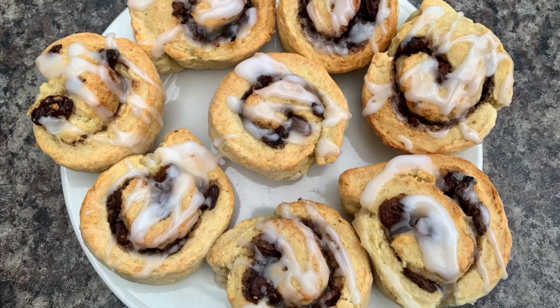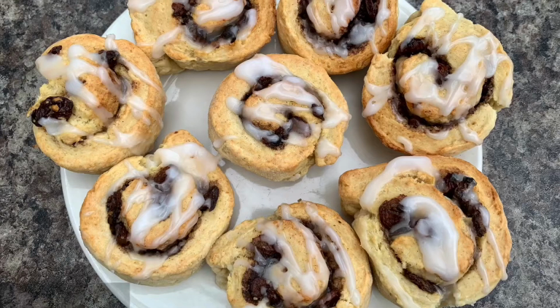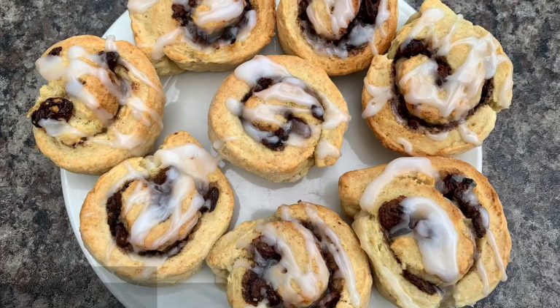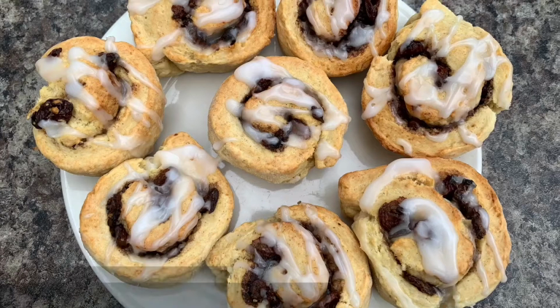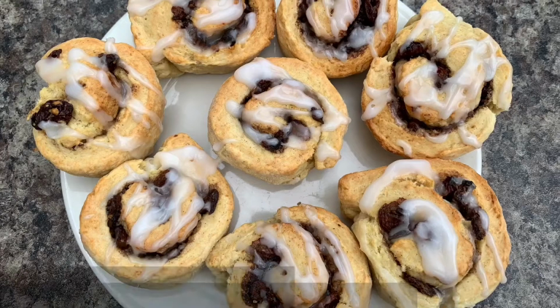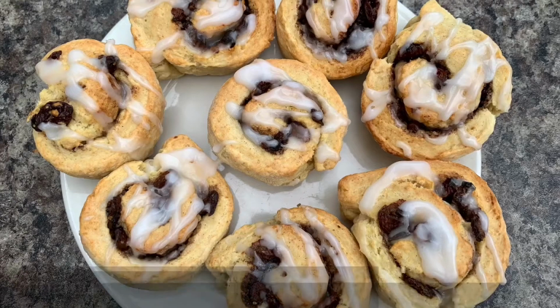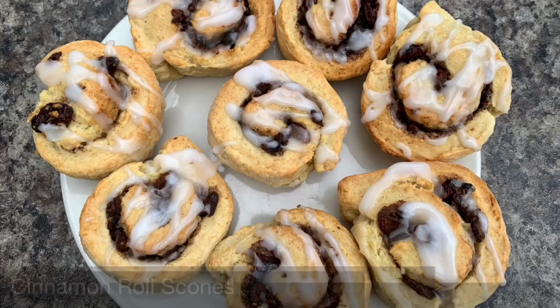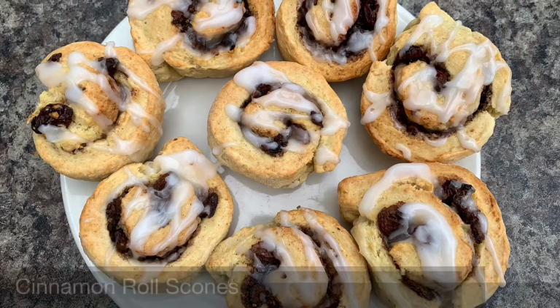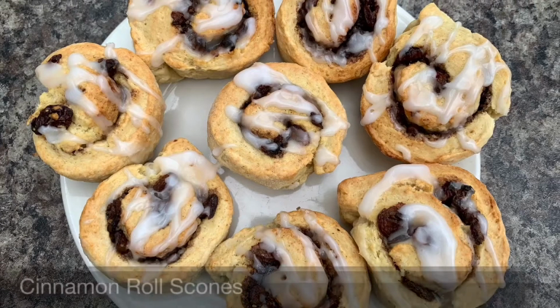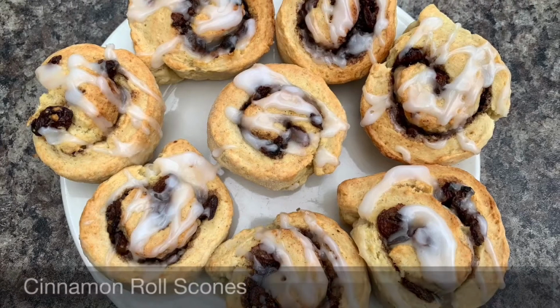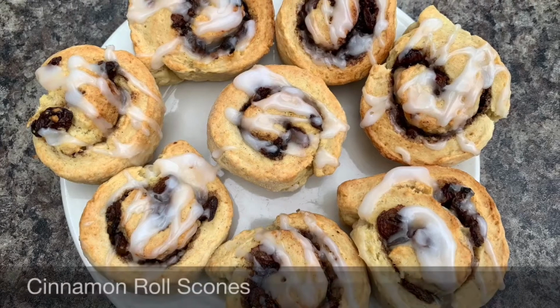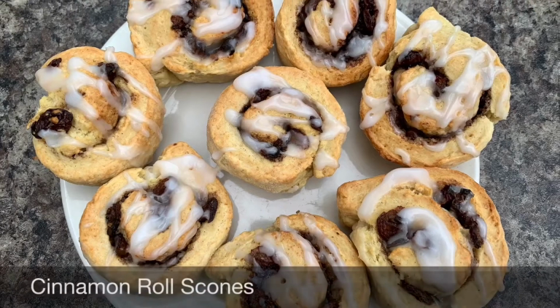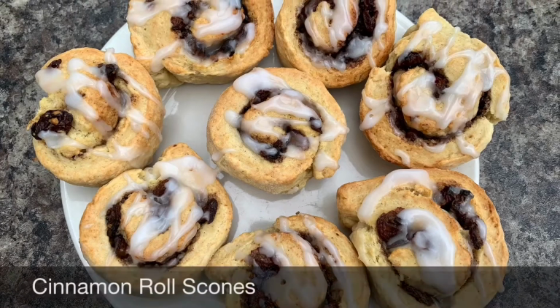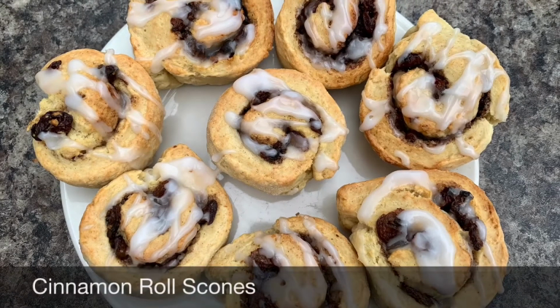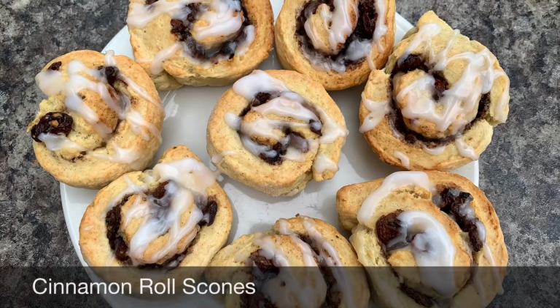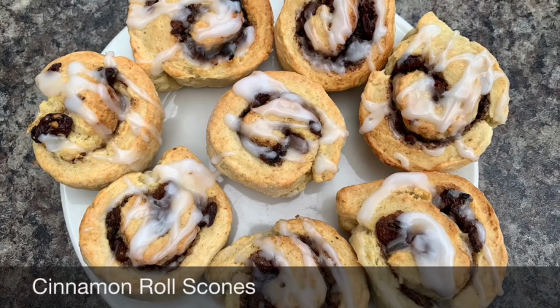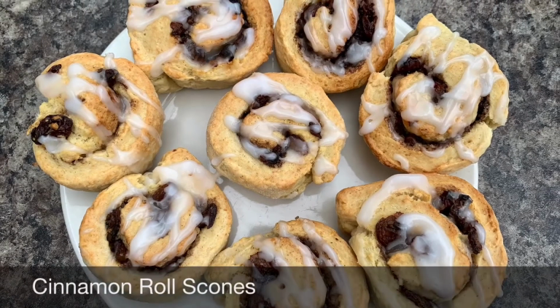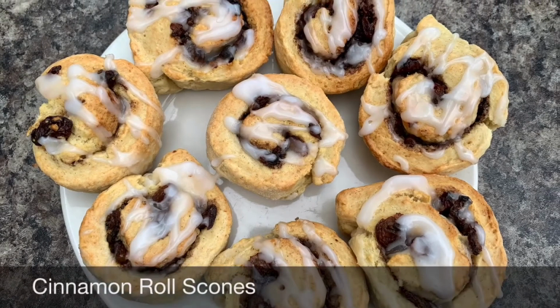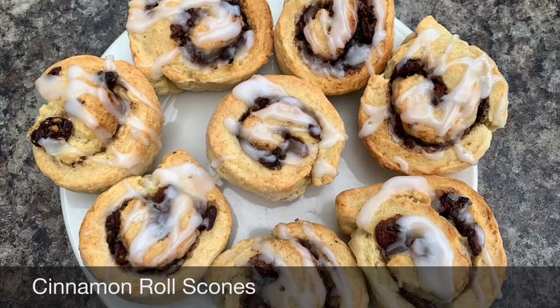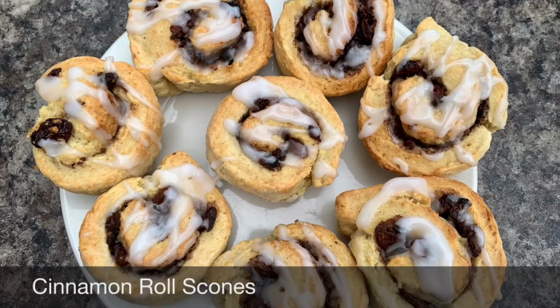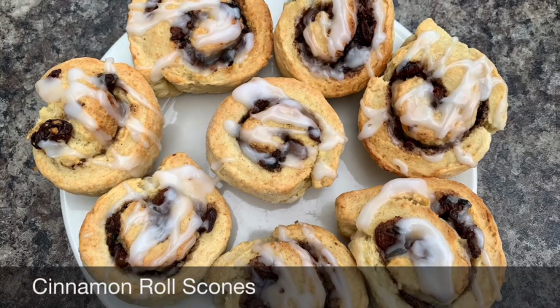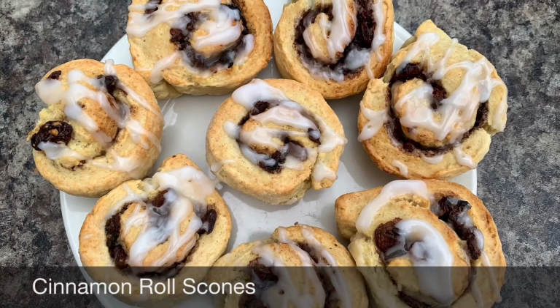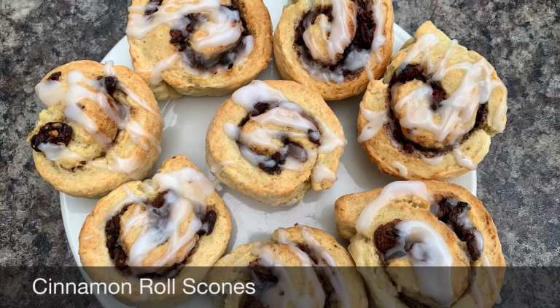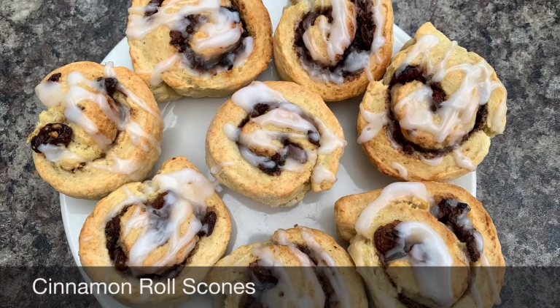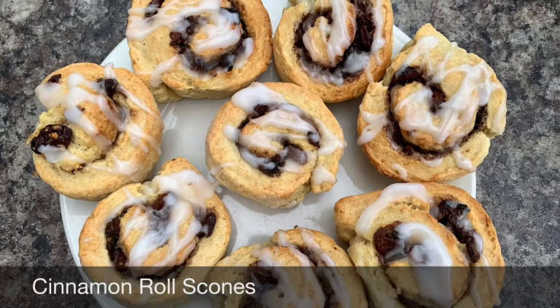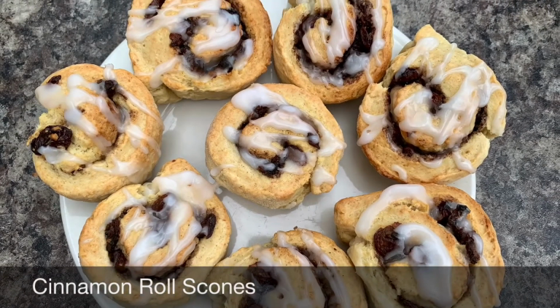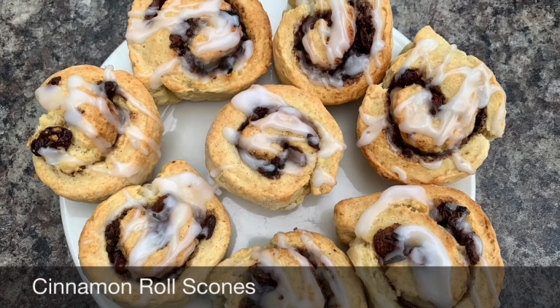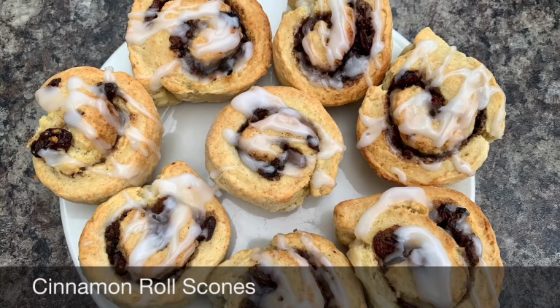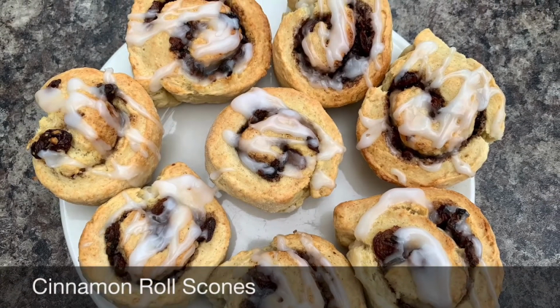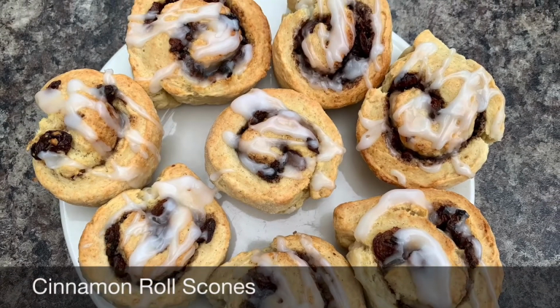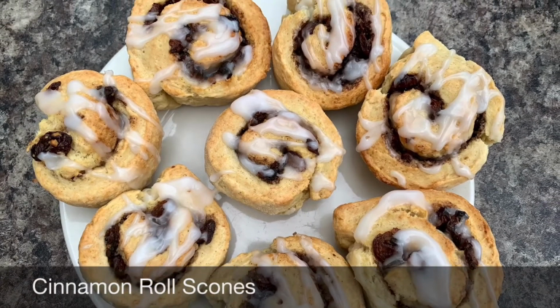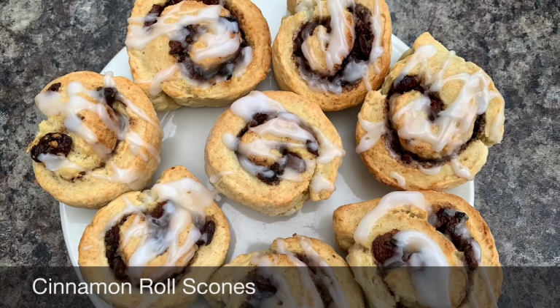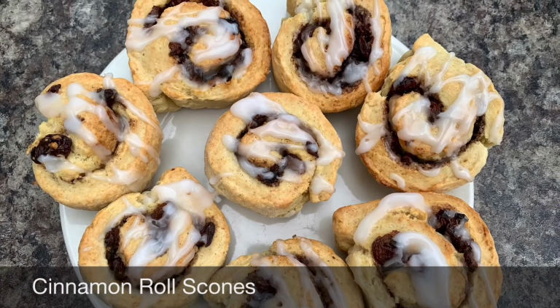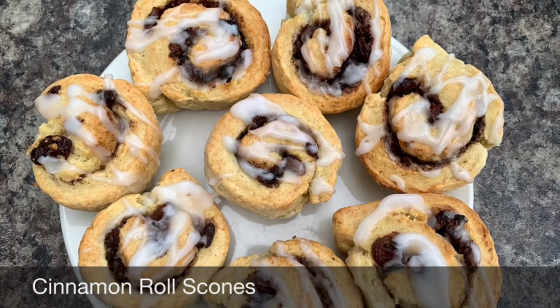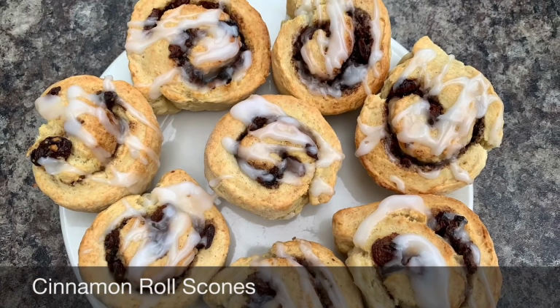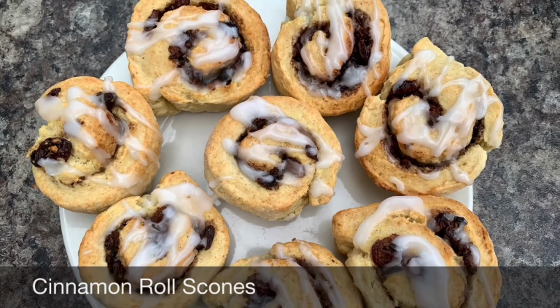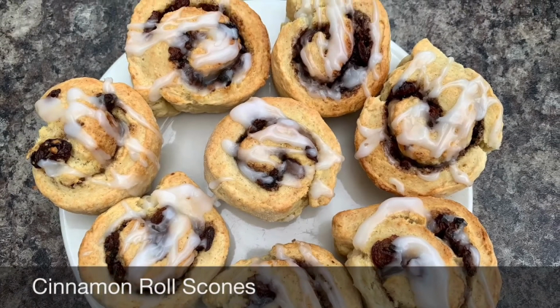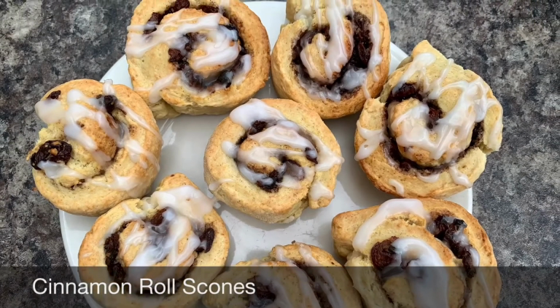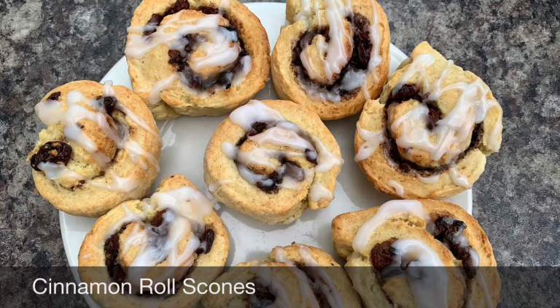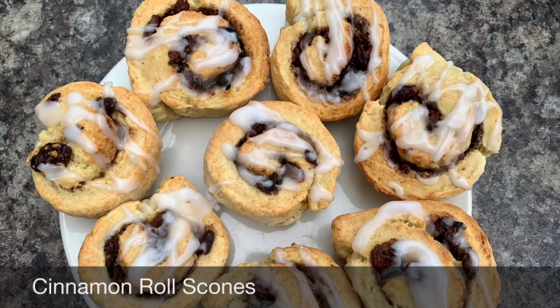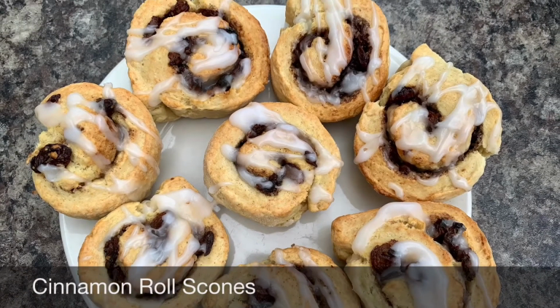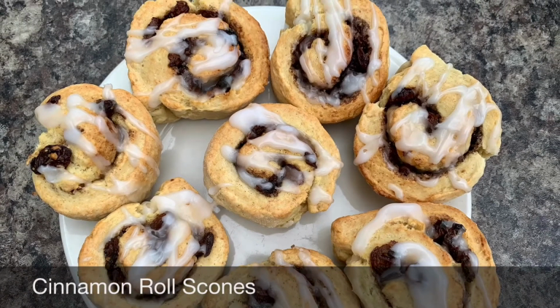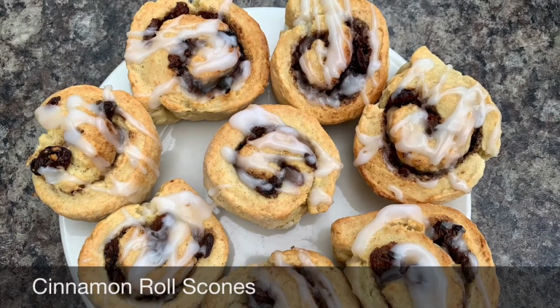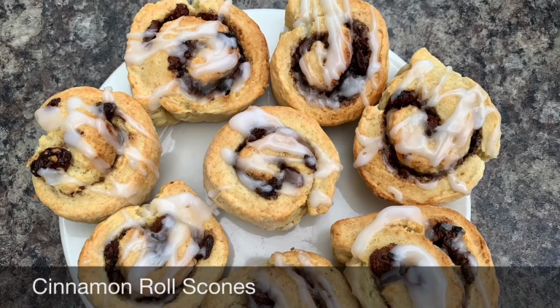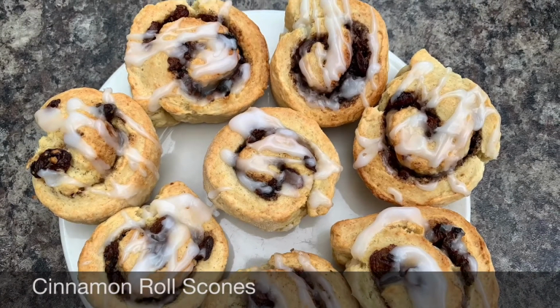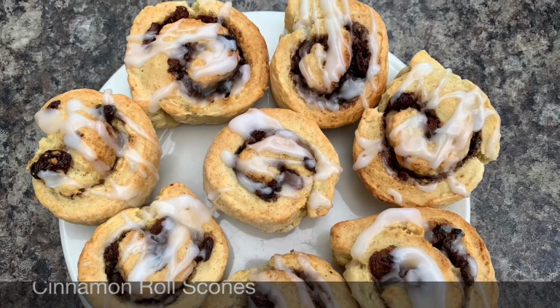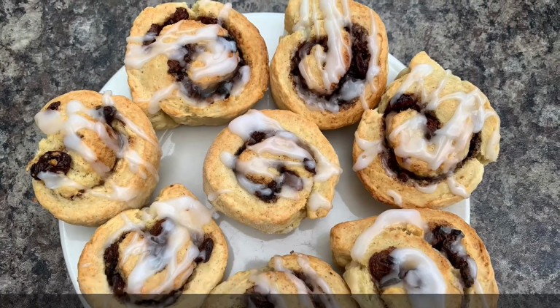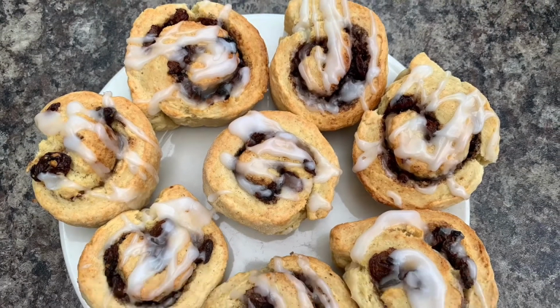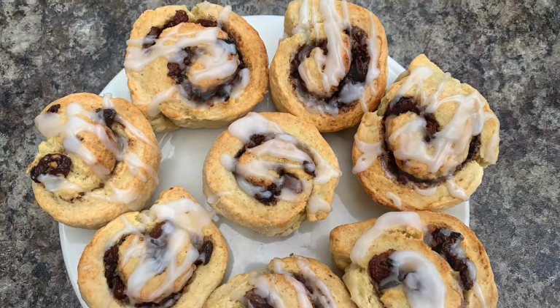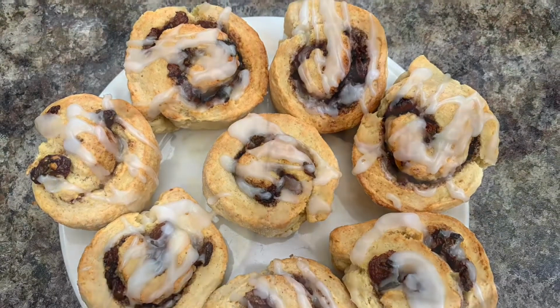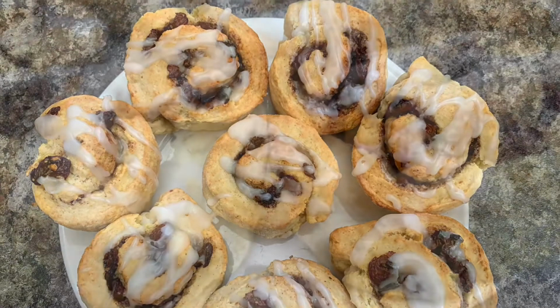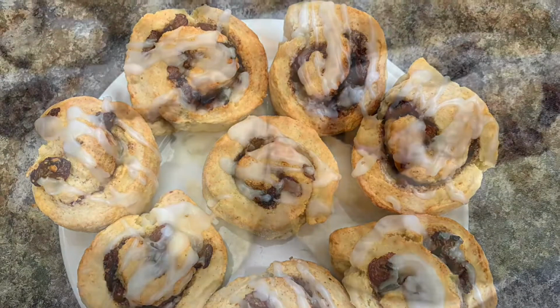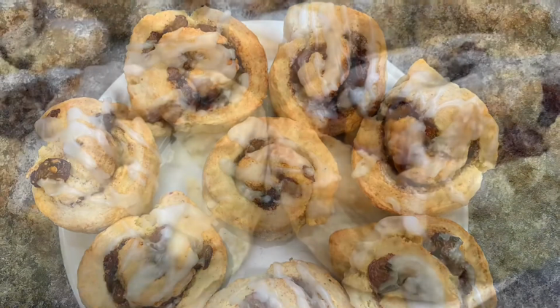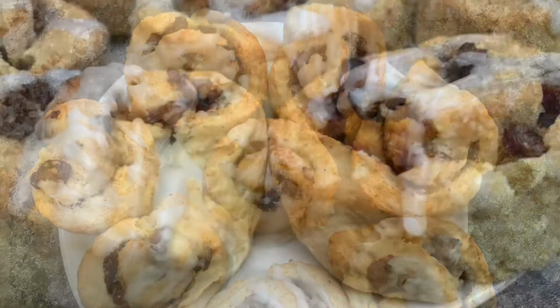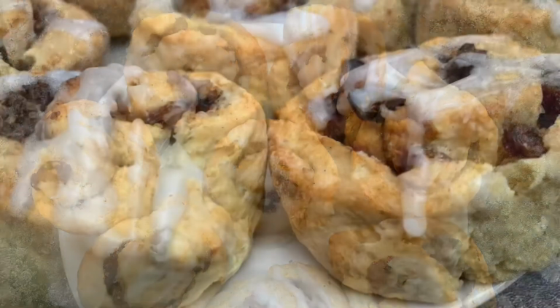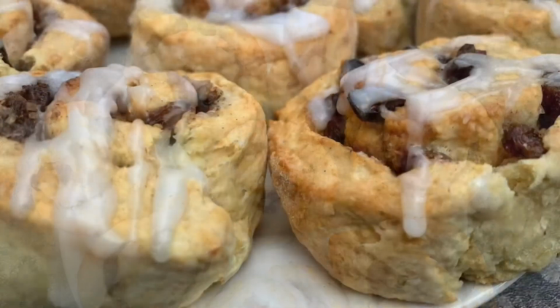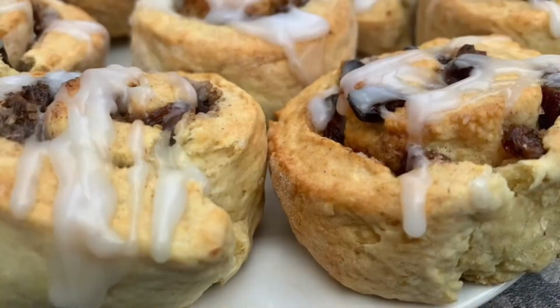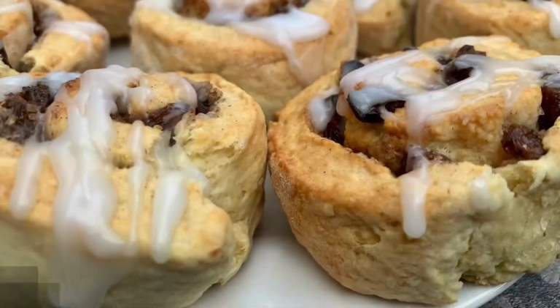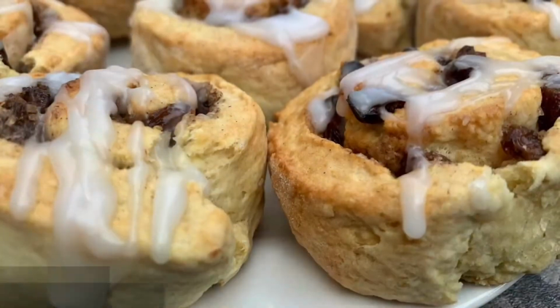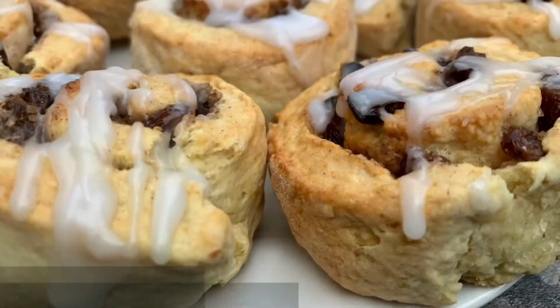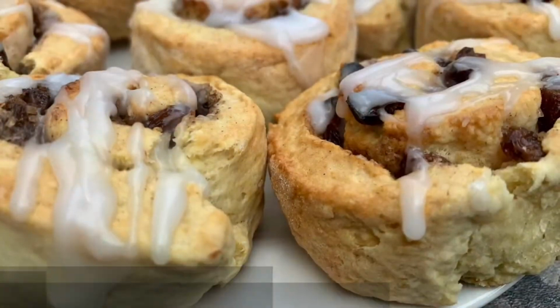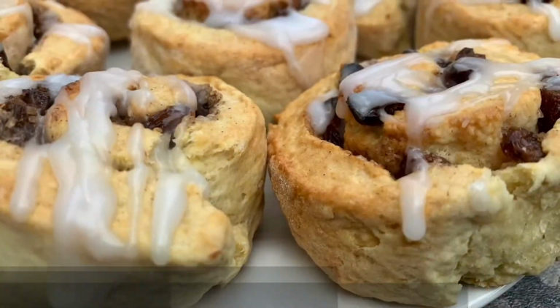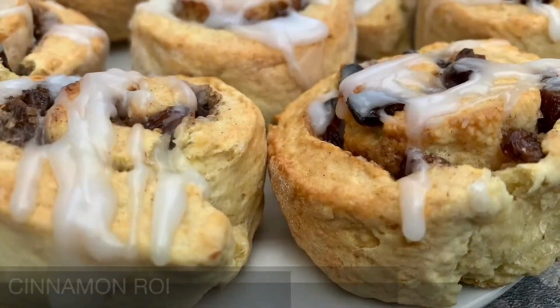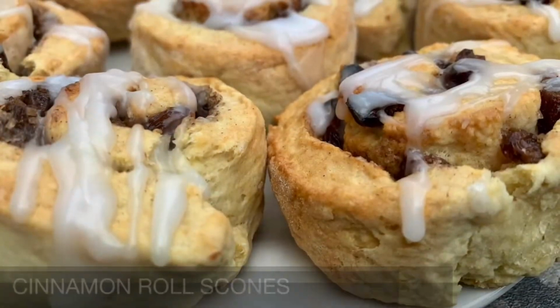Hi everyone, I'm Jay. Welcome to my channel. Today I'll show you how I made these delicious cinnamon roll scones.